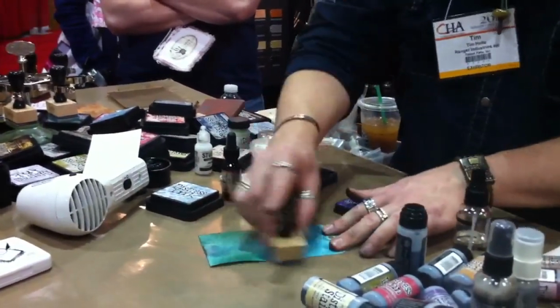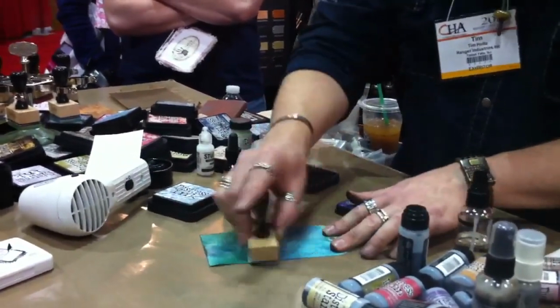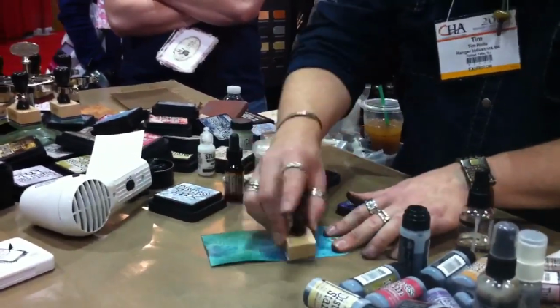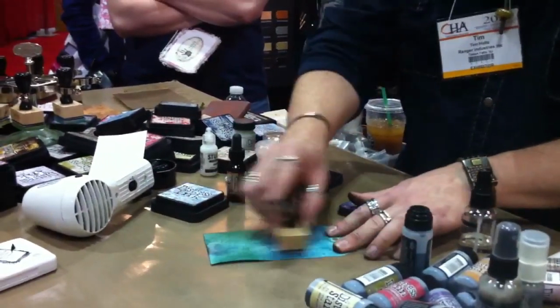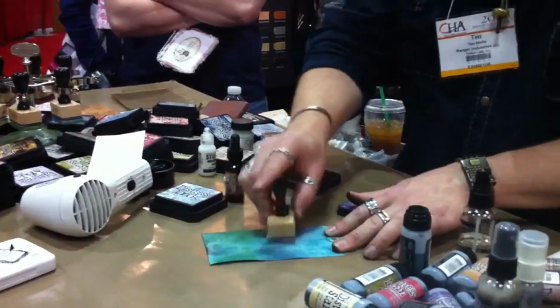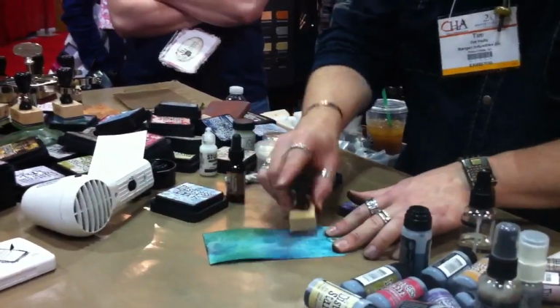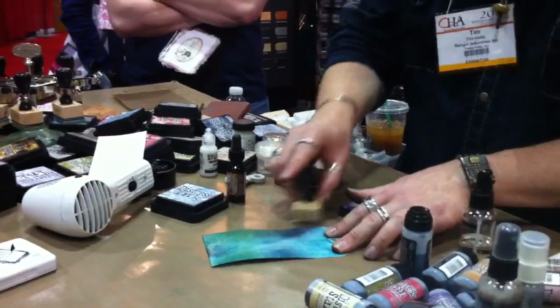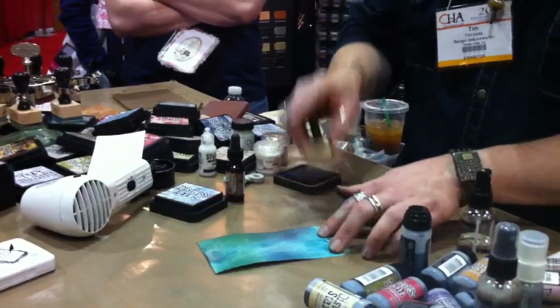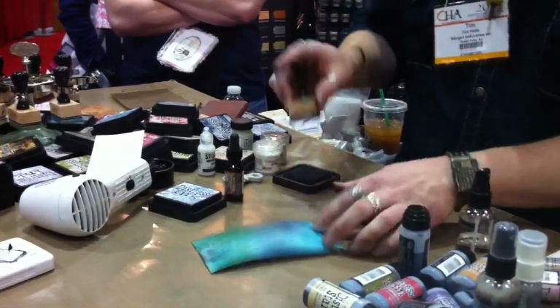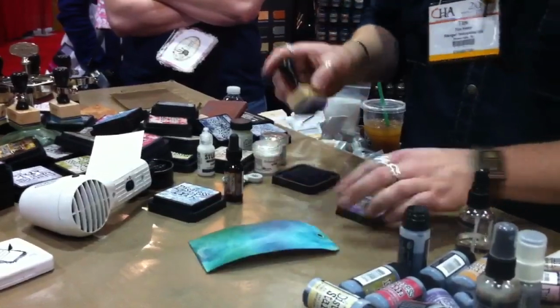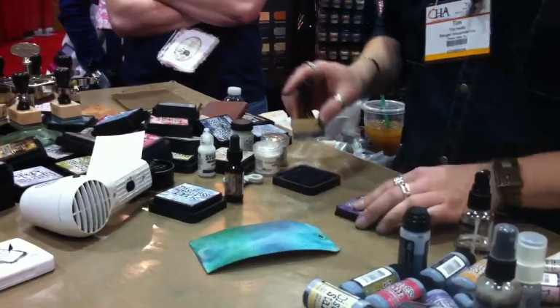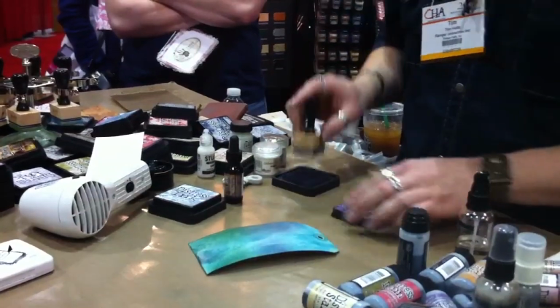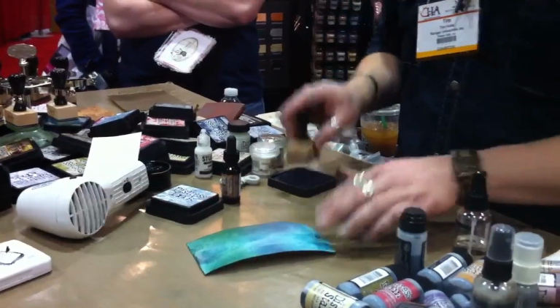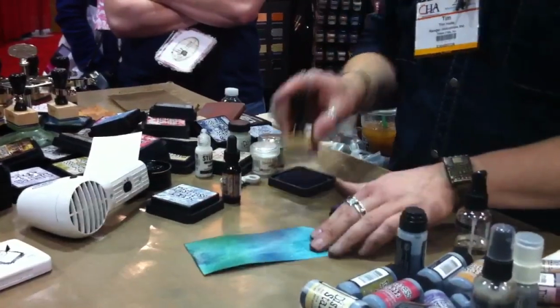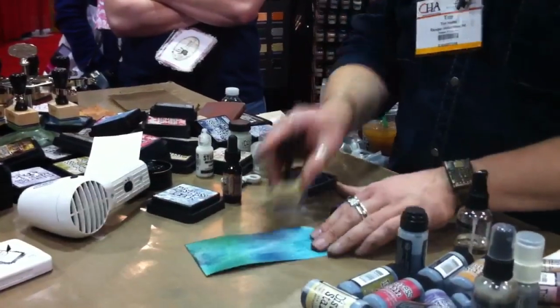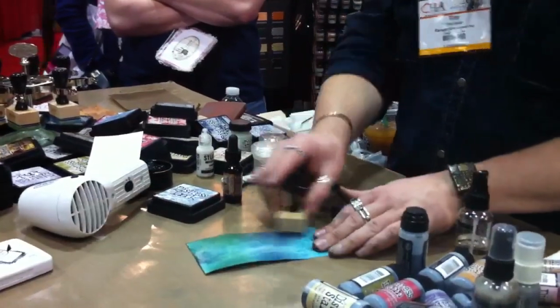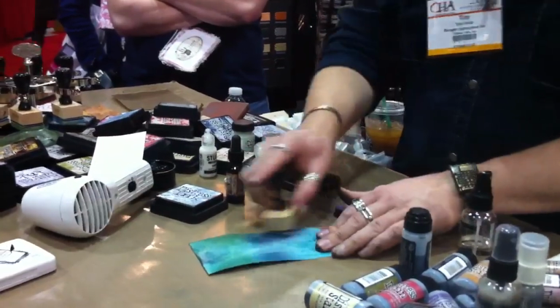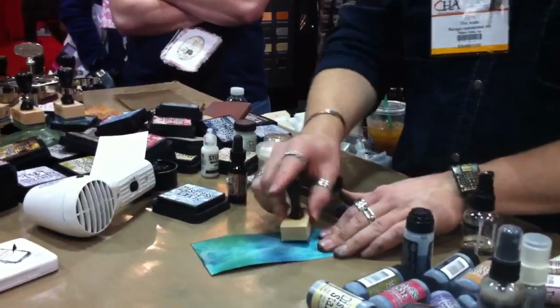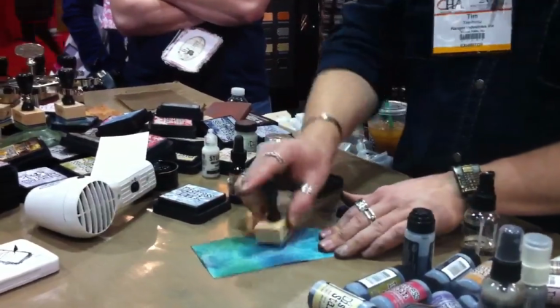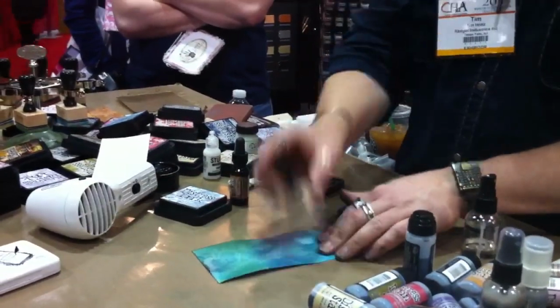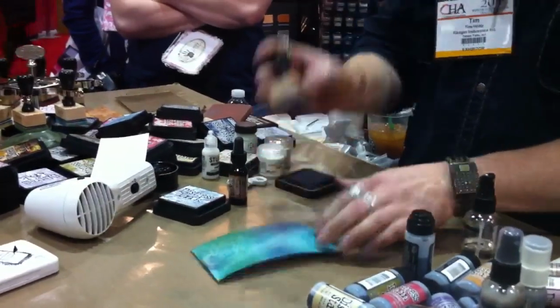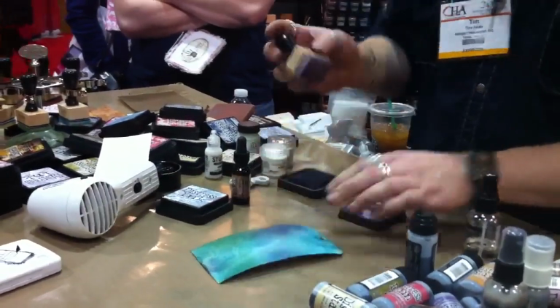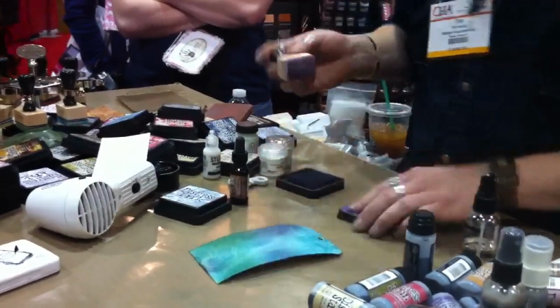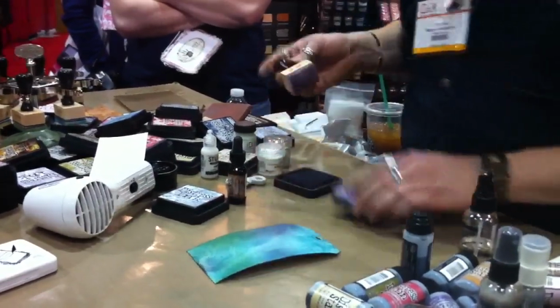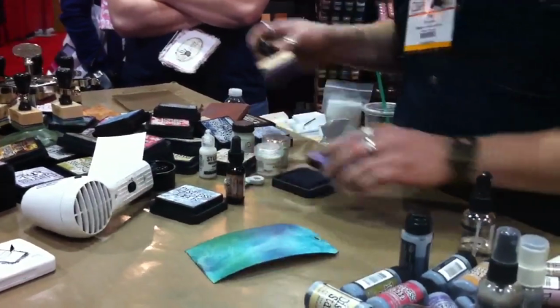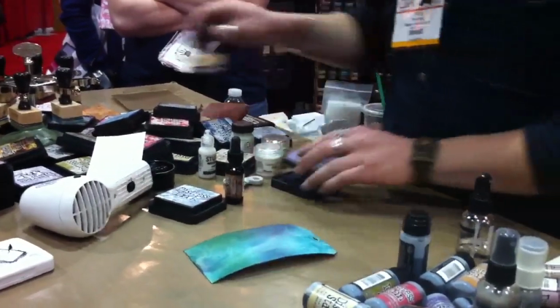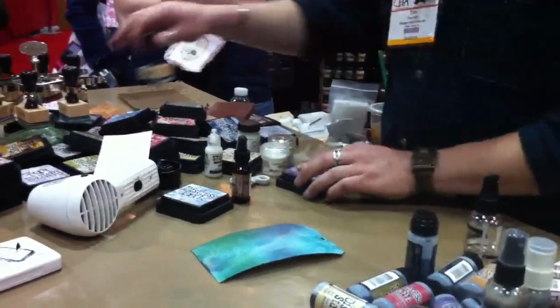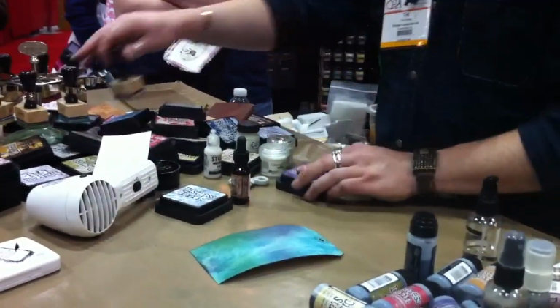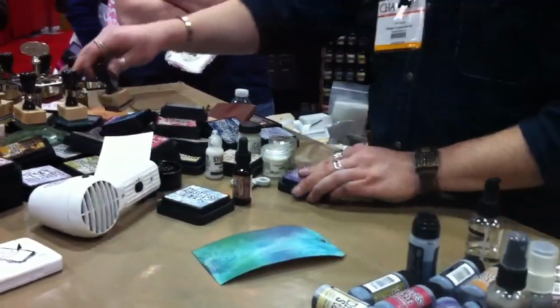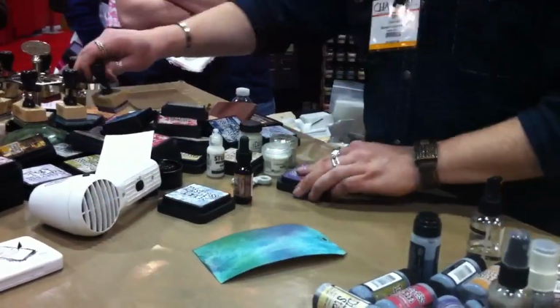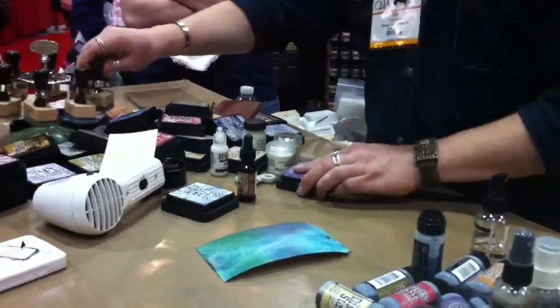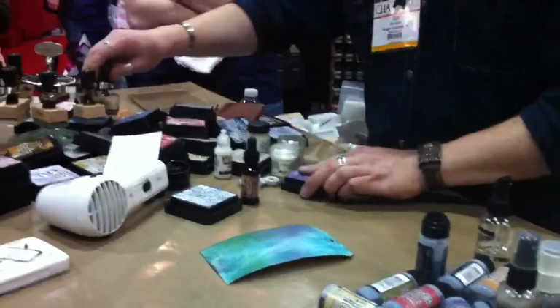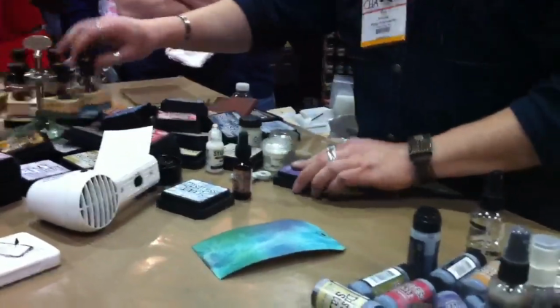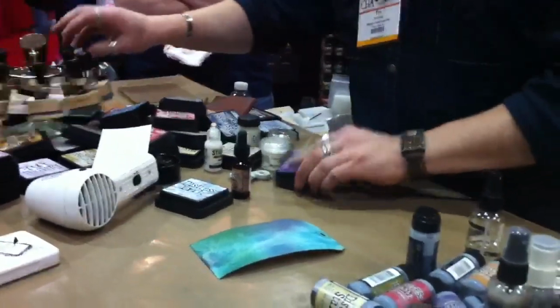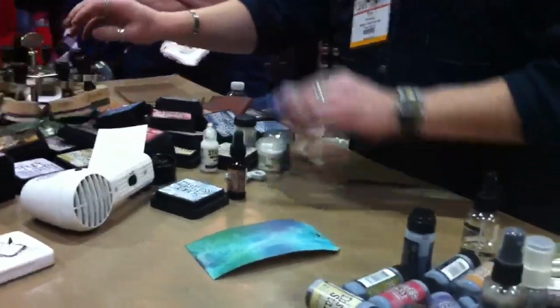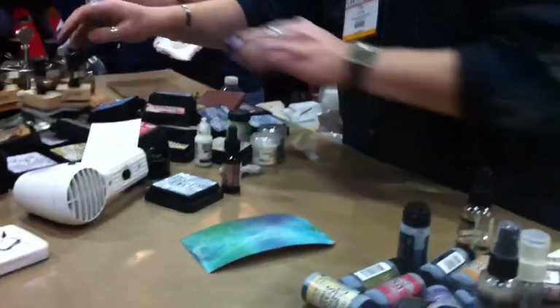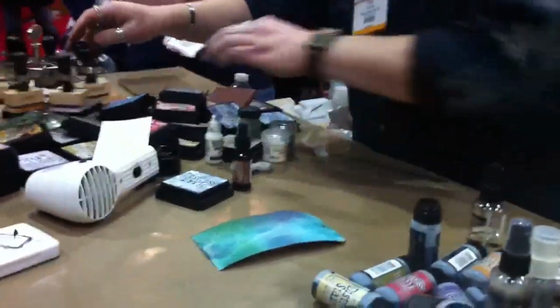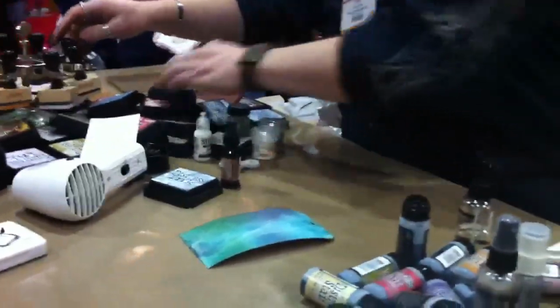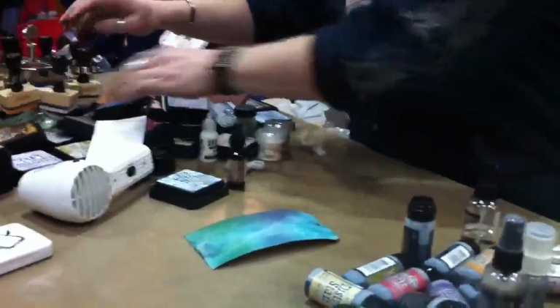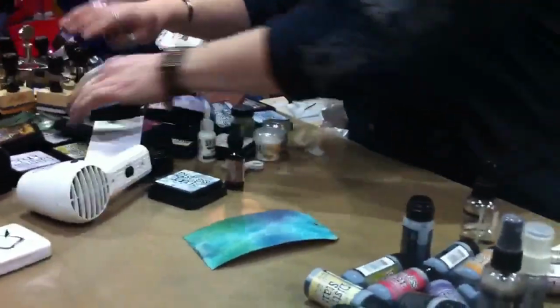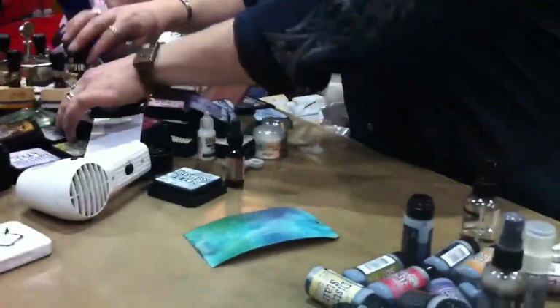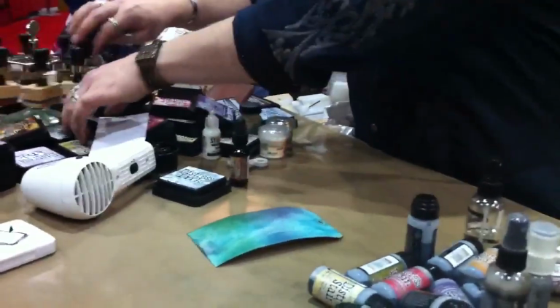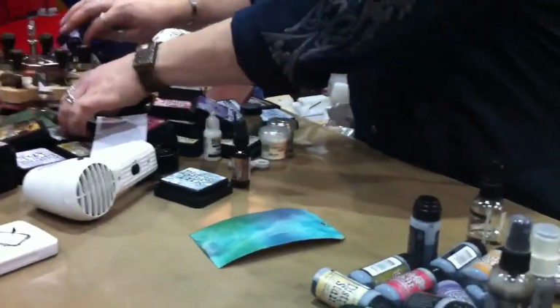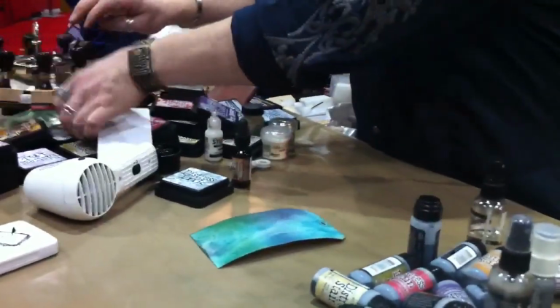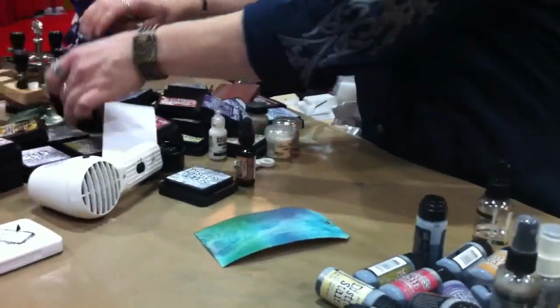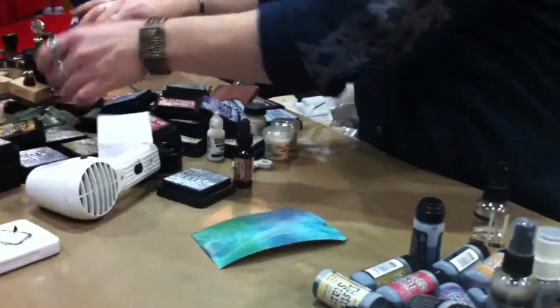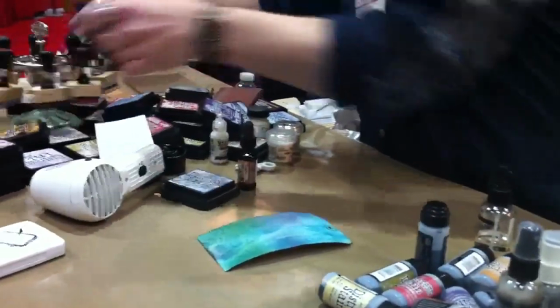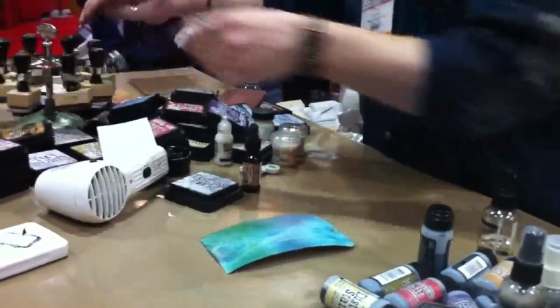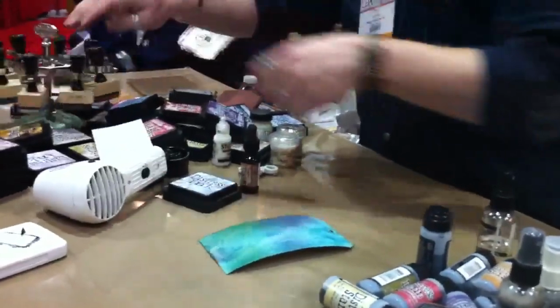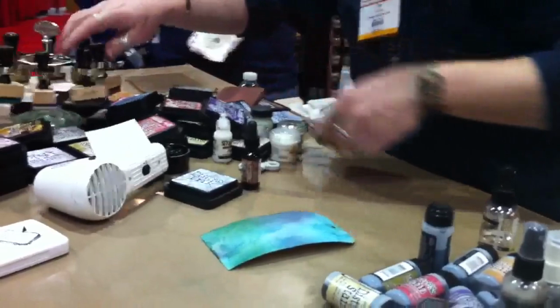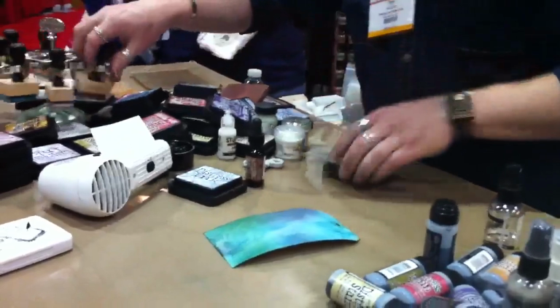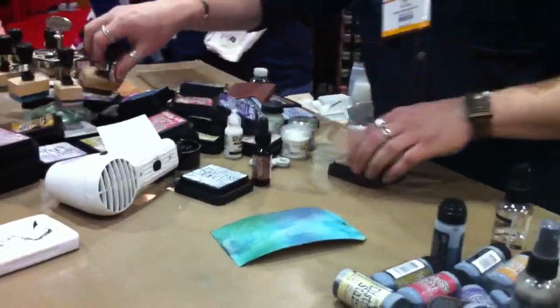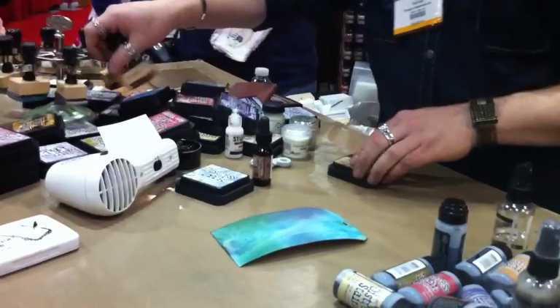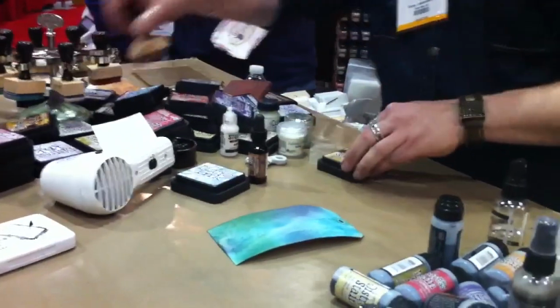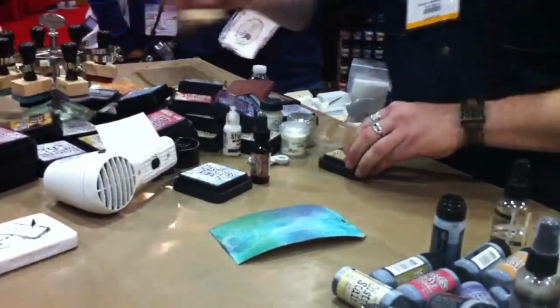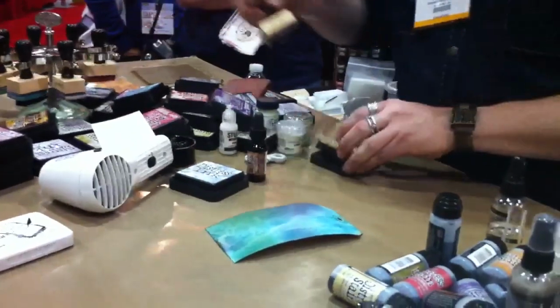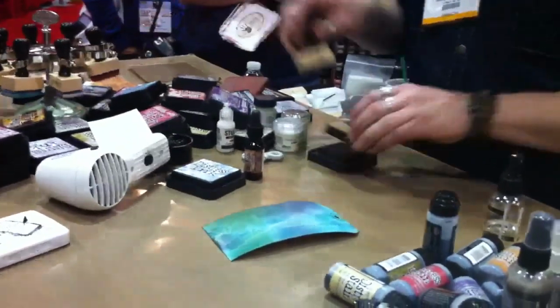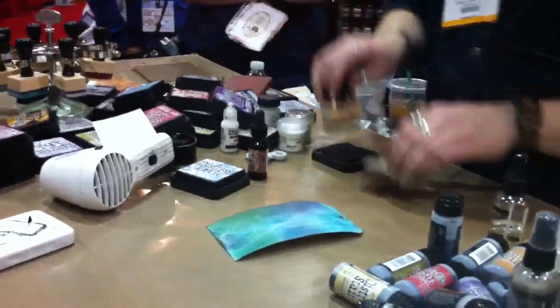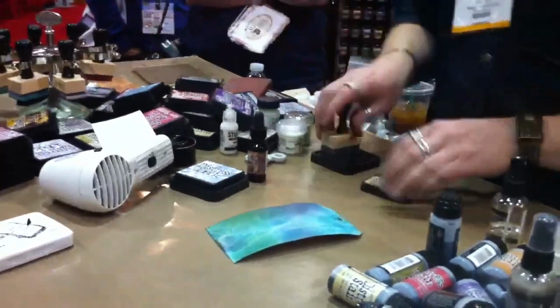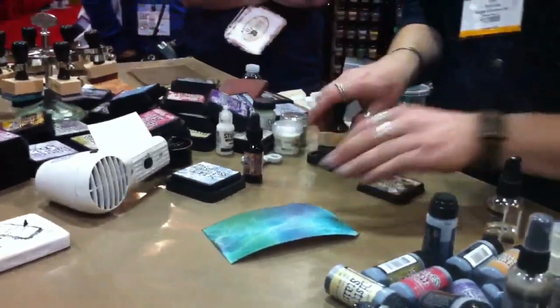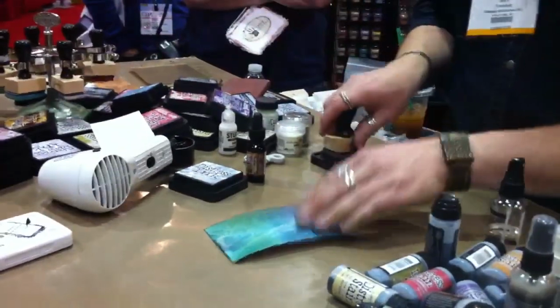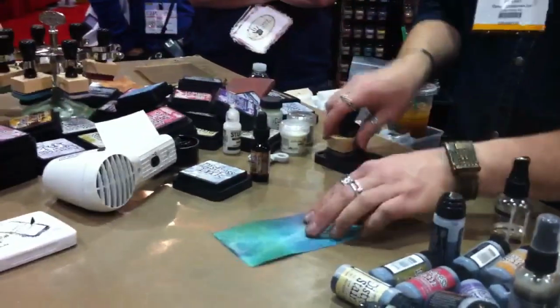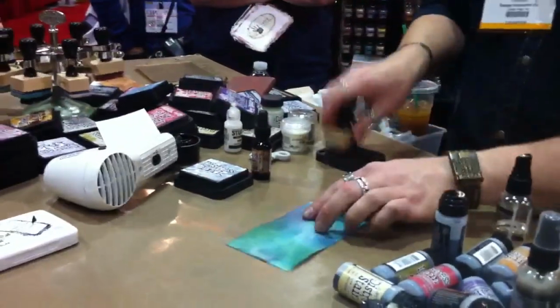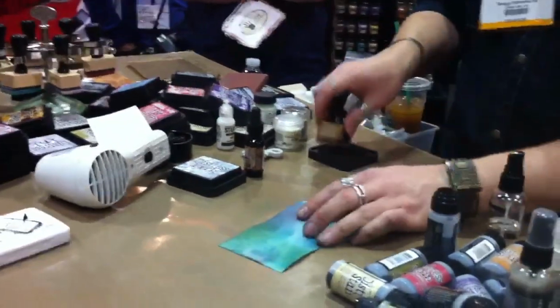You make it look so easy. It is easy — it's not supposed to be perfect, right? She gets really grungy.